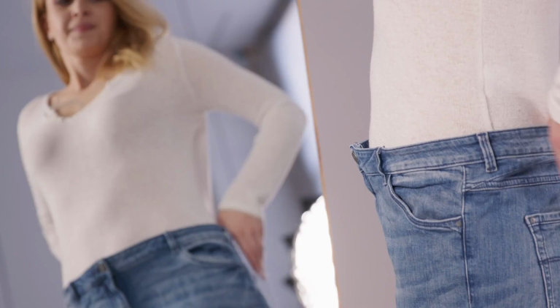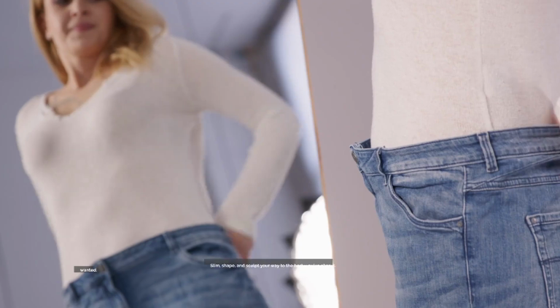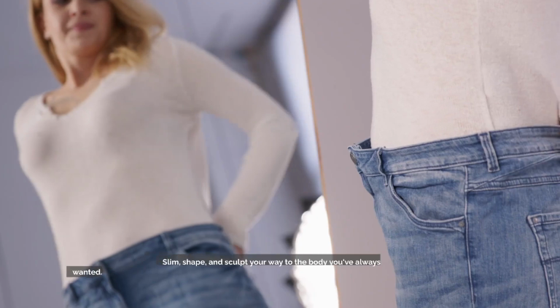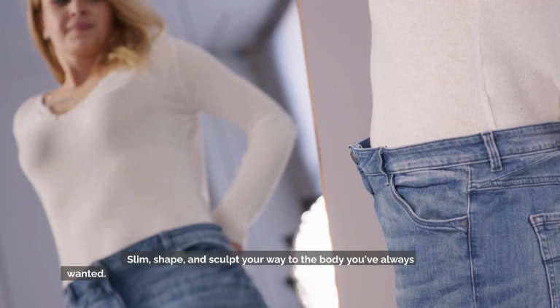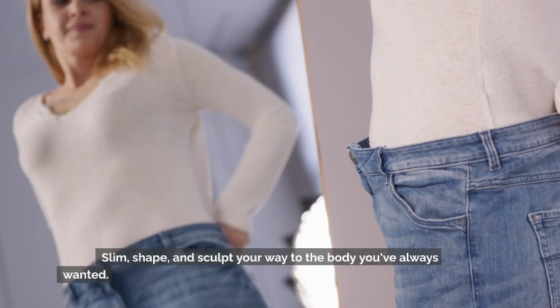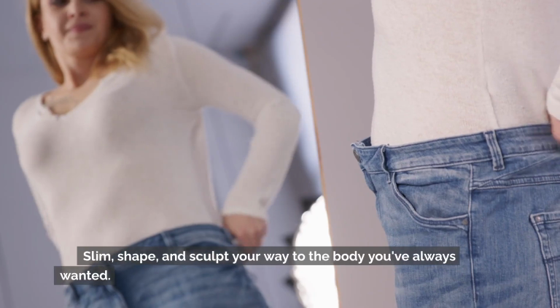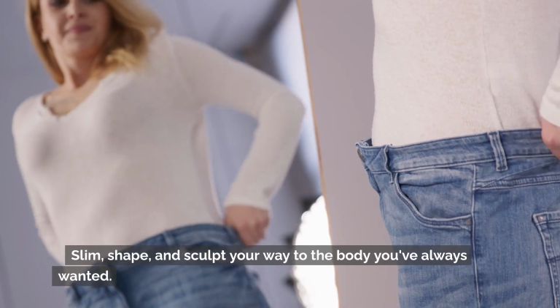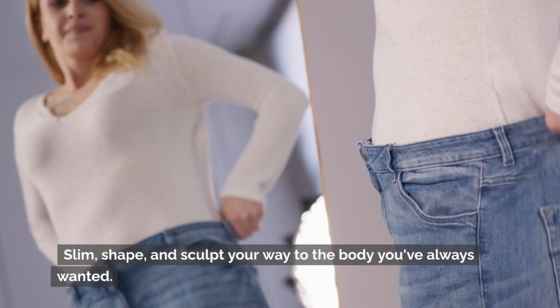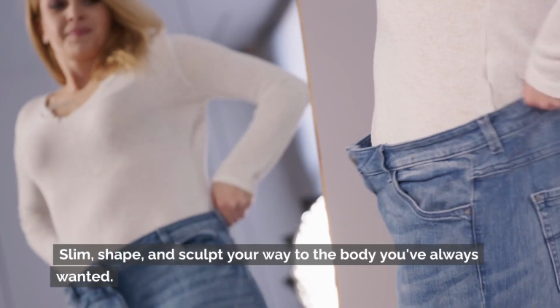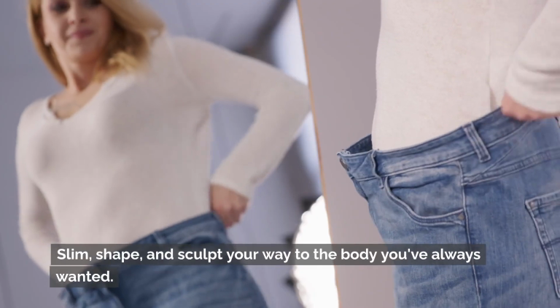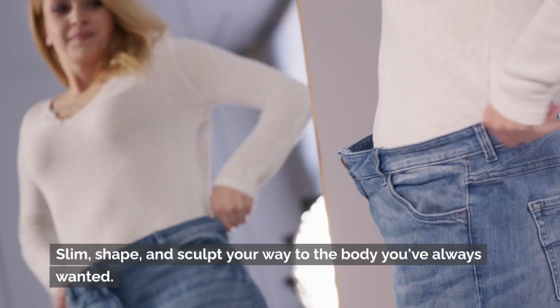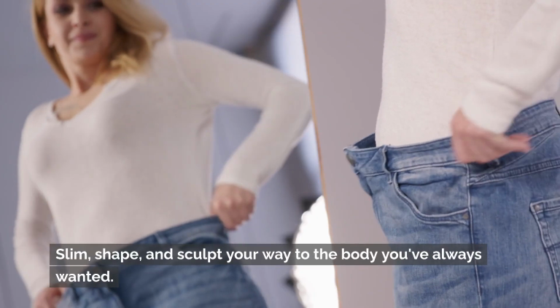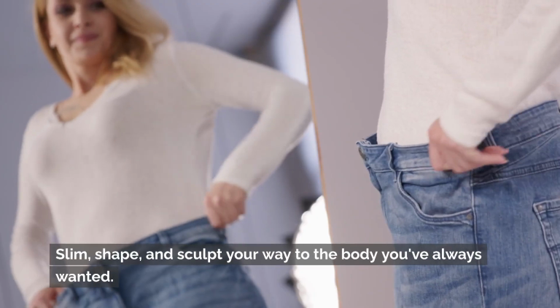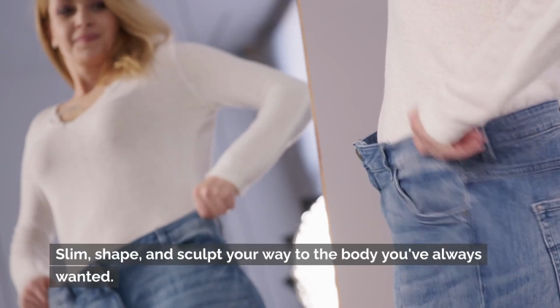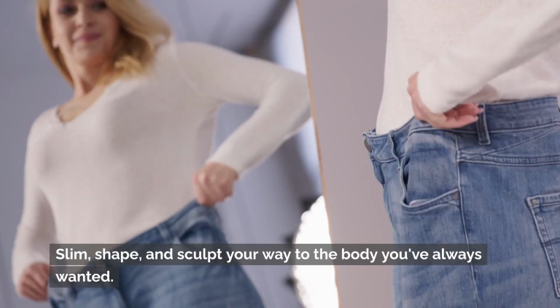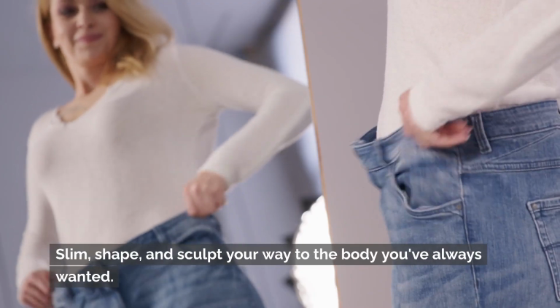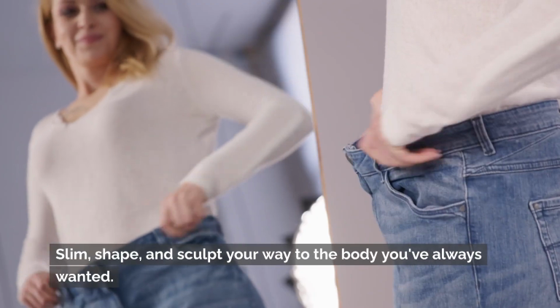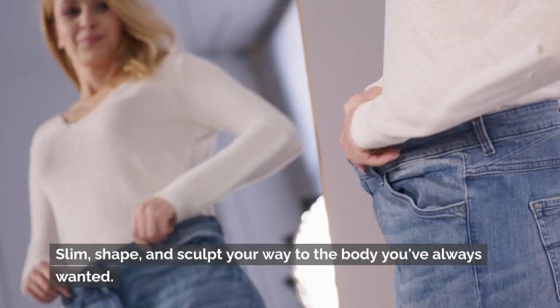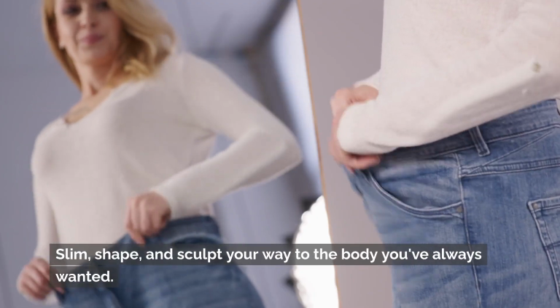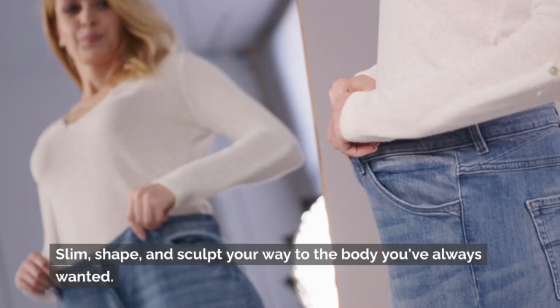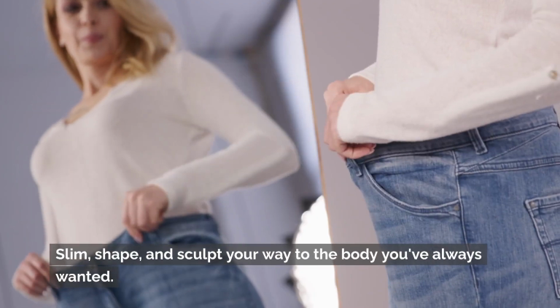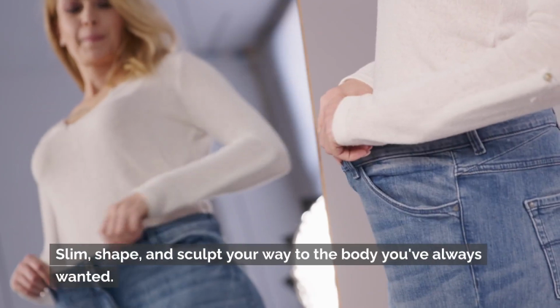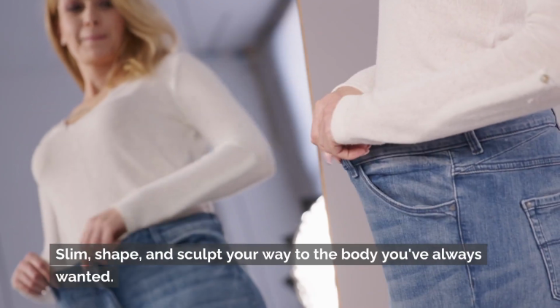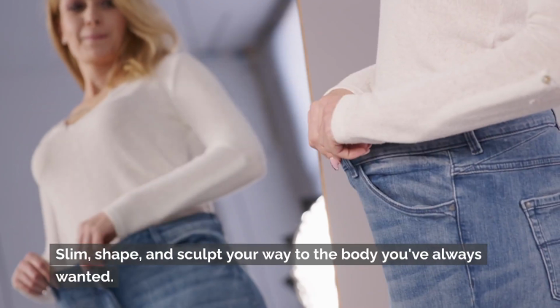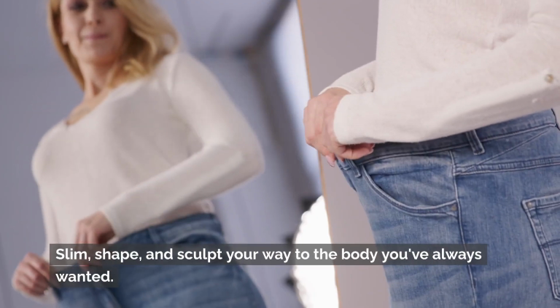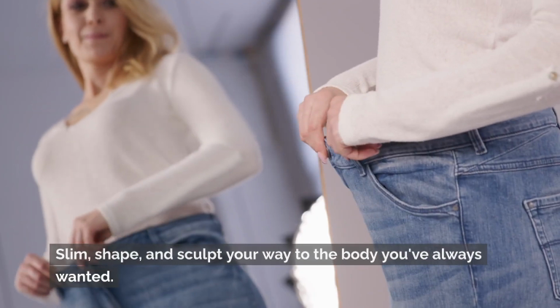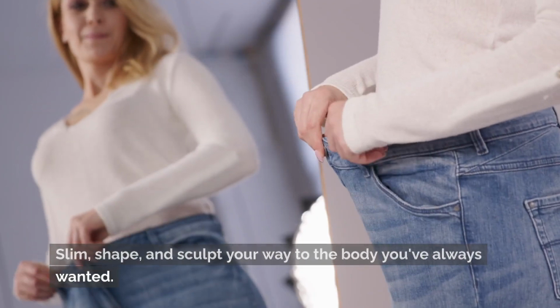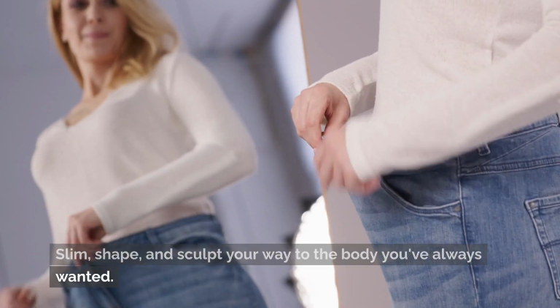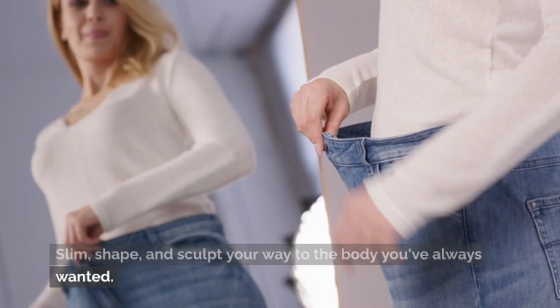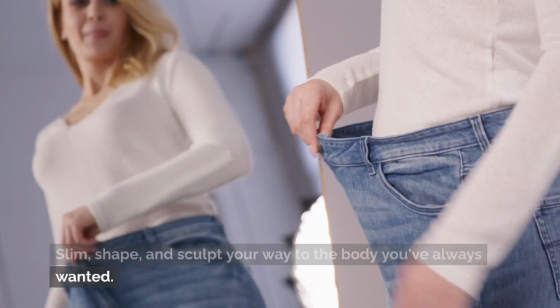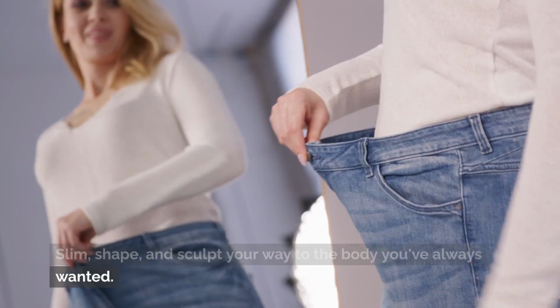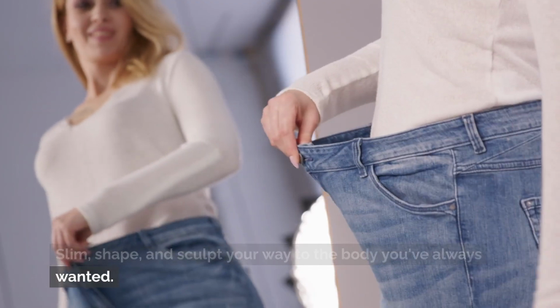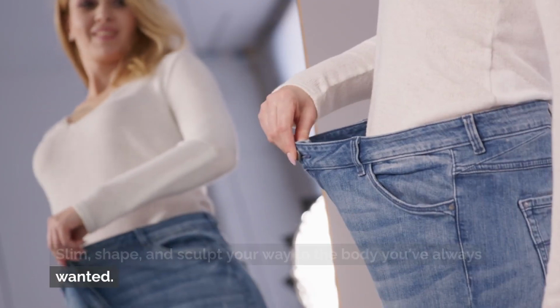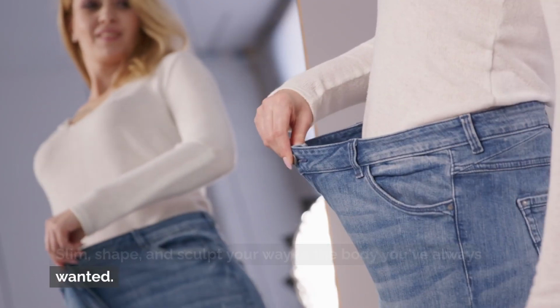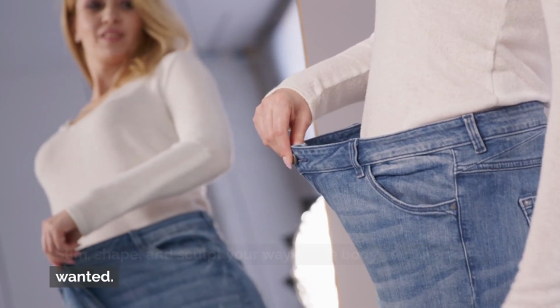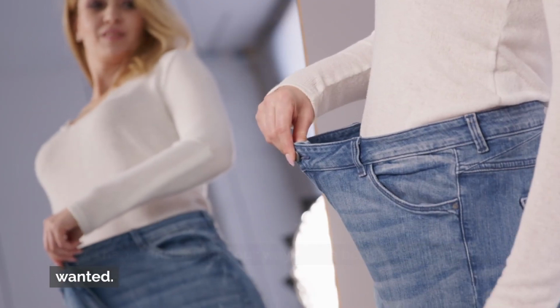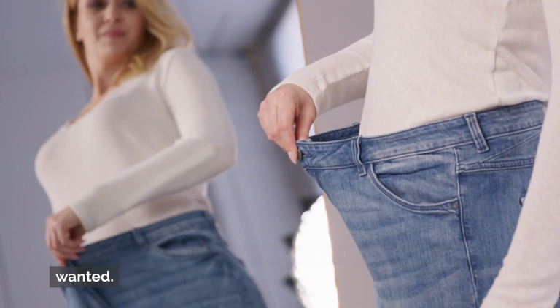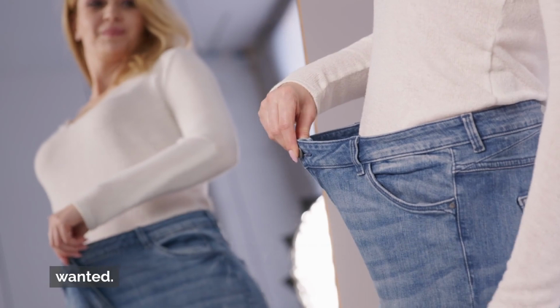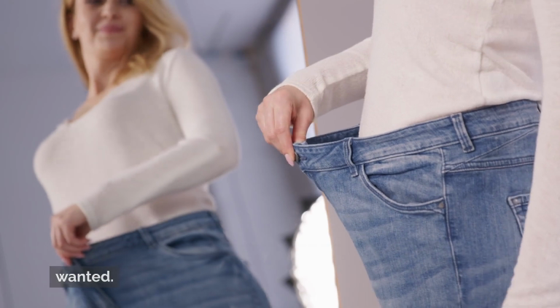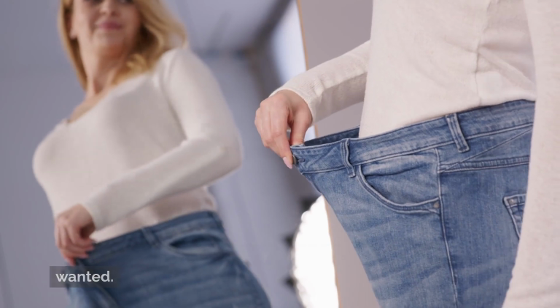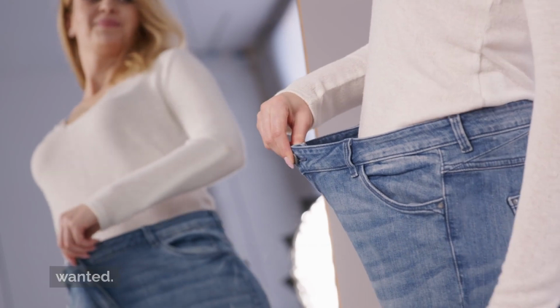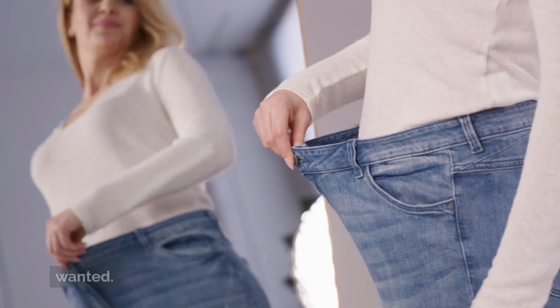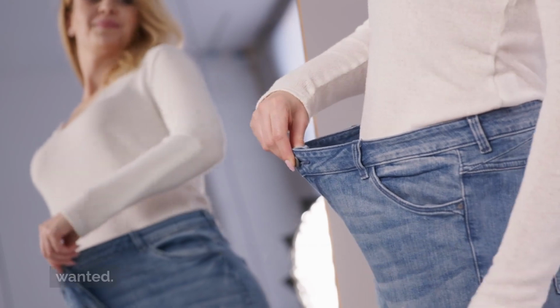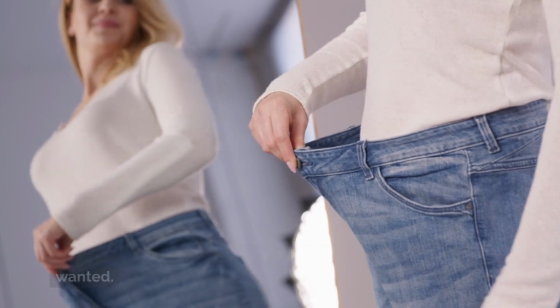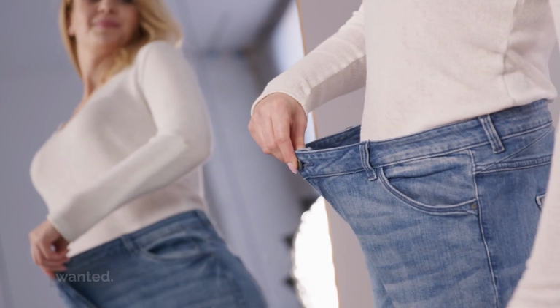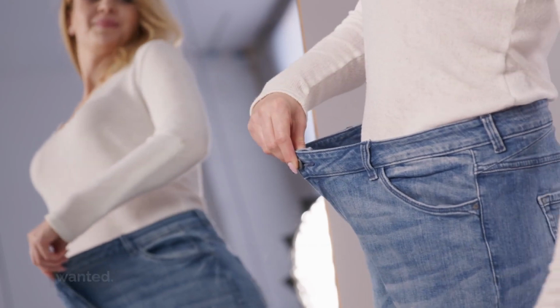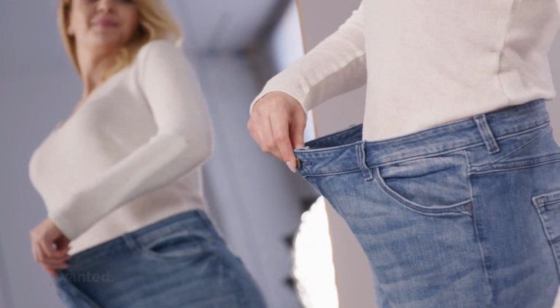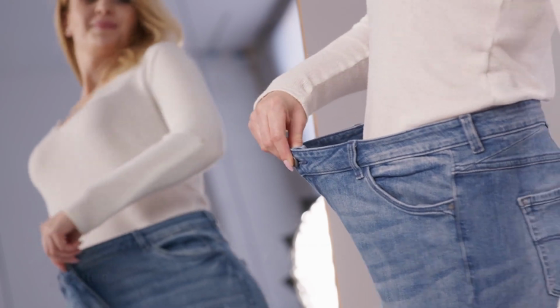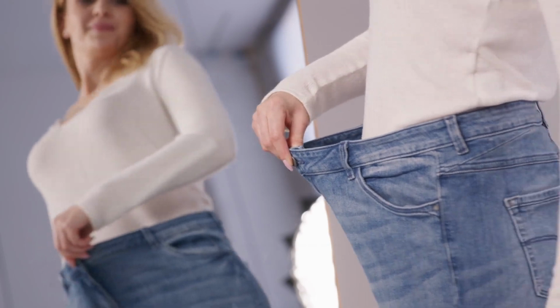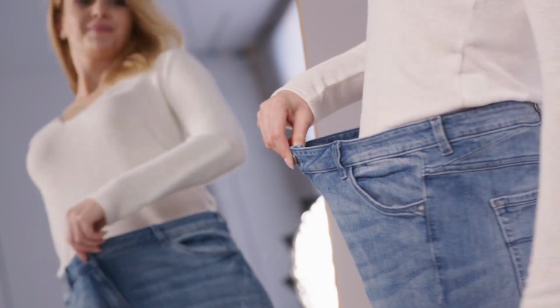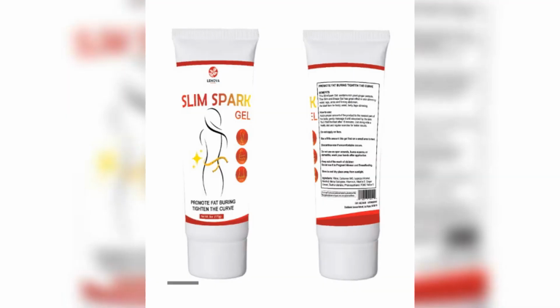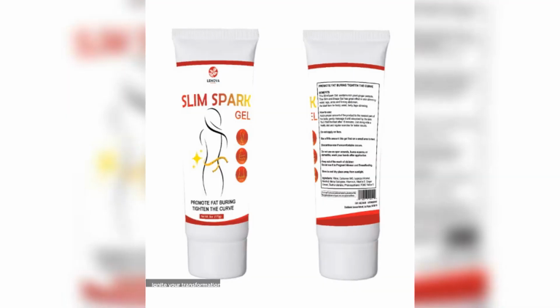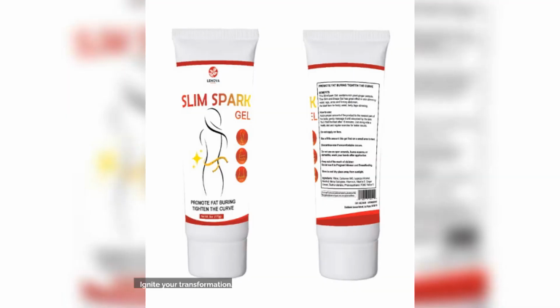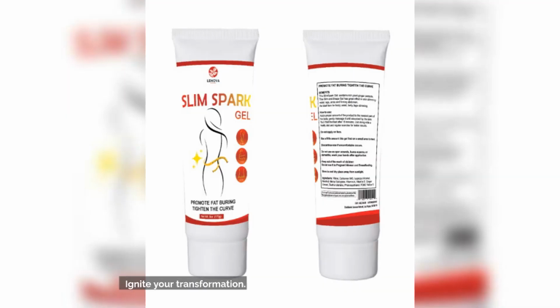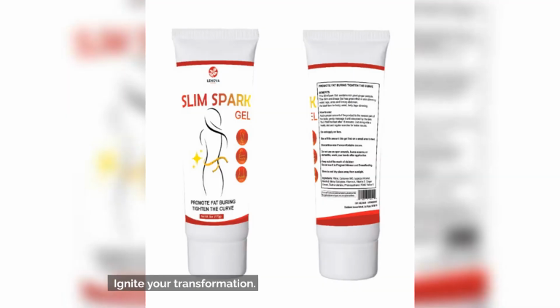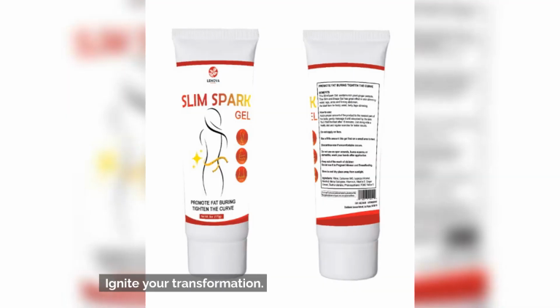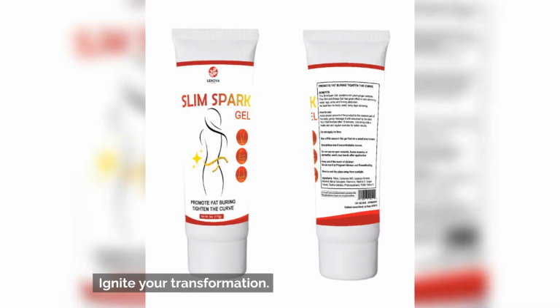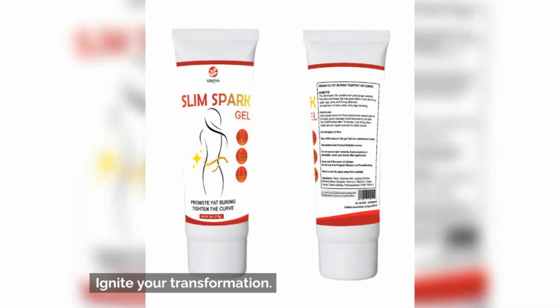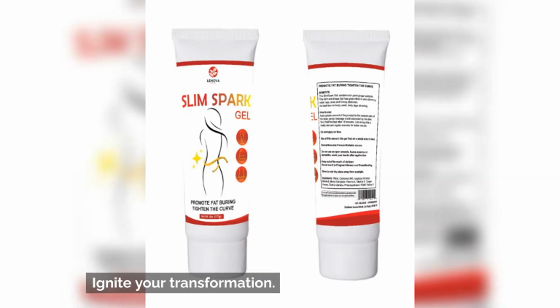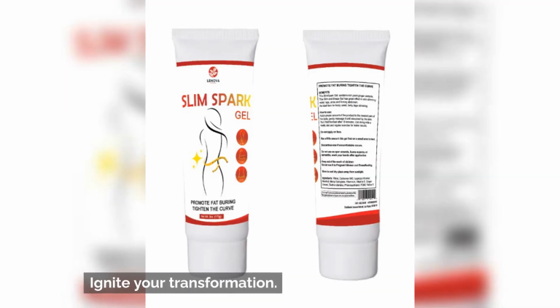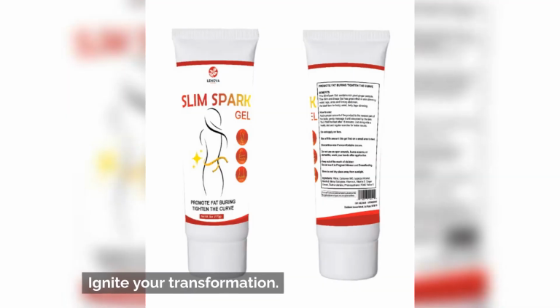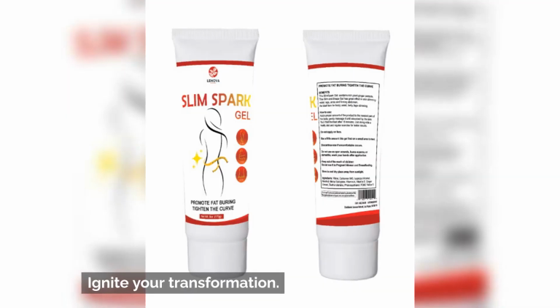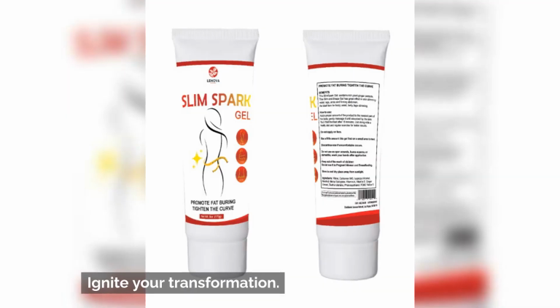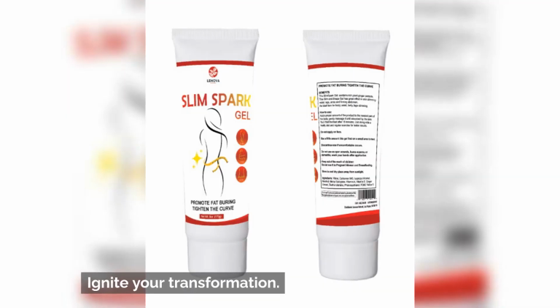Slim, shape, and sculpt your way to the body you've always wanted. Ignite your transformation.